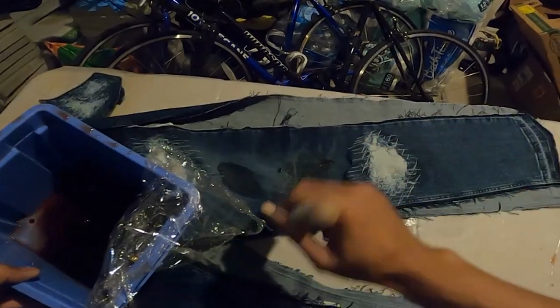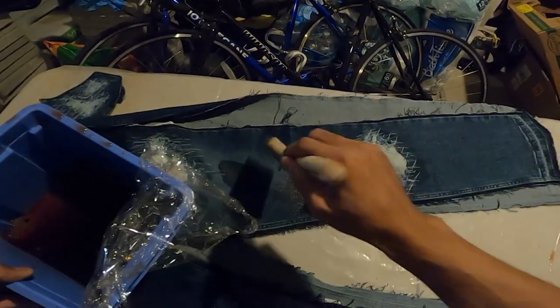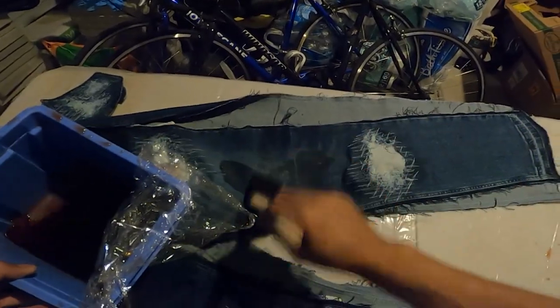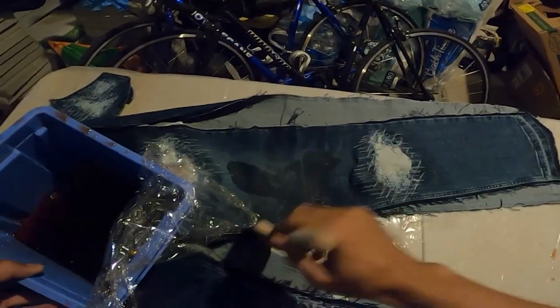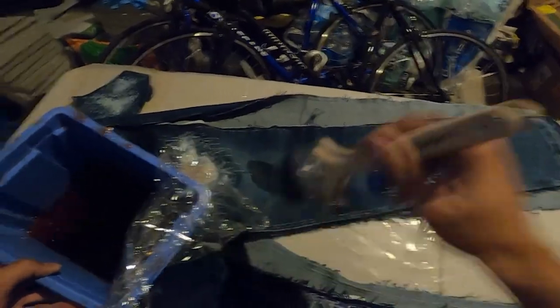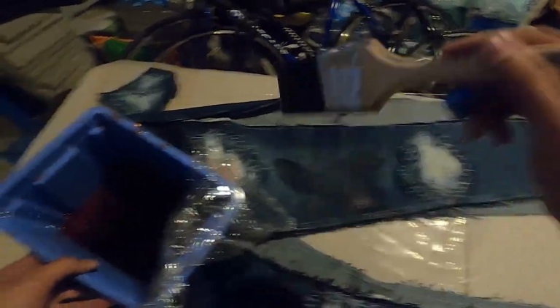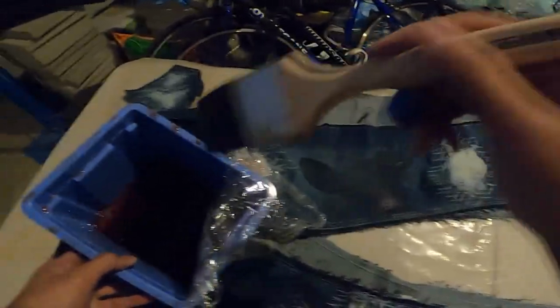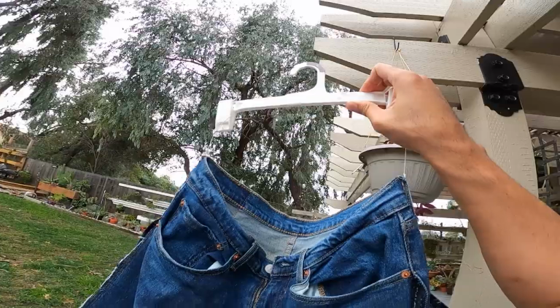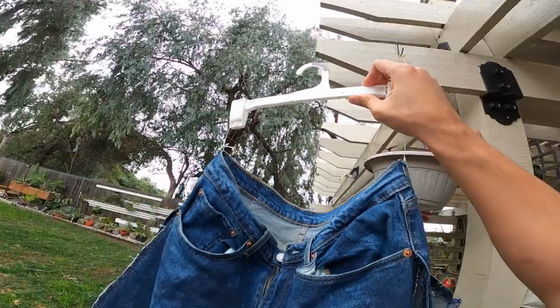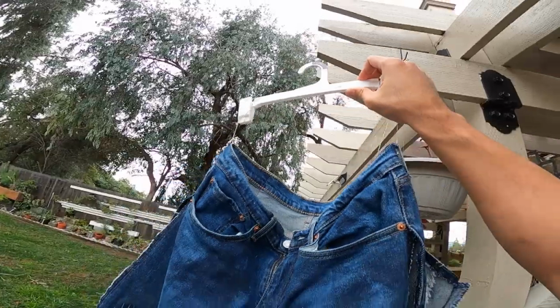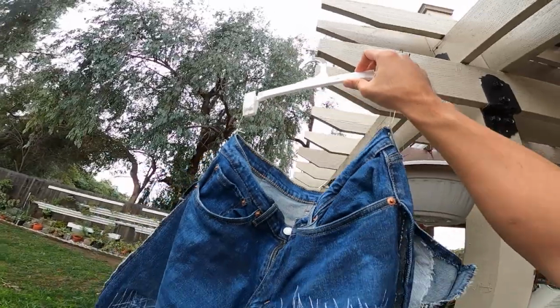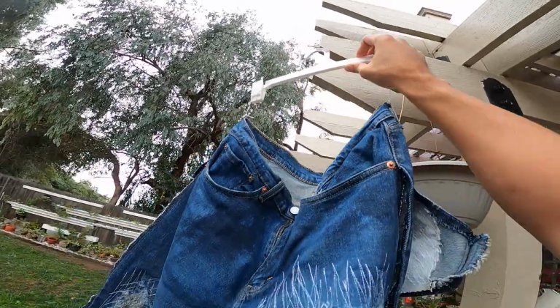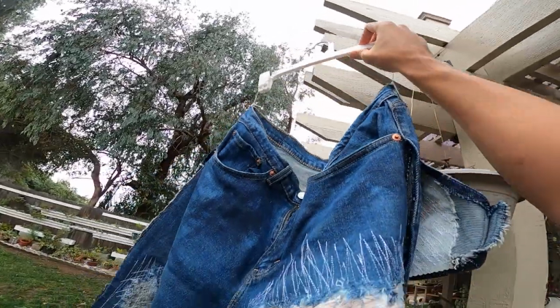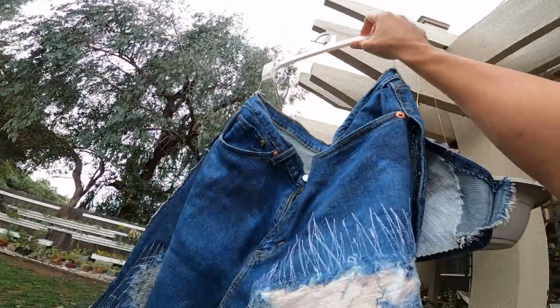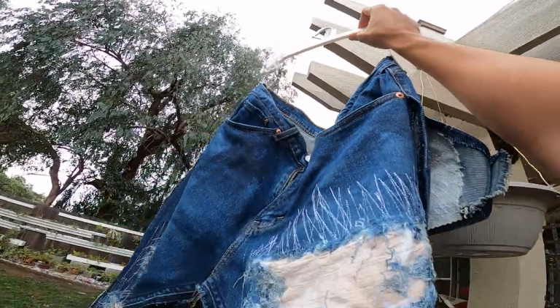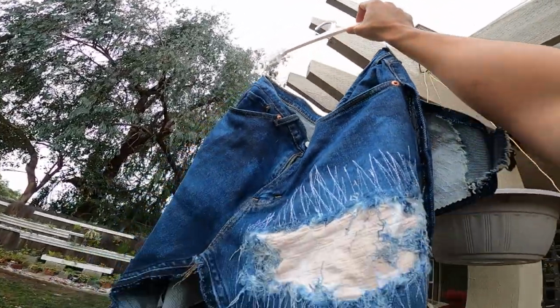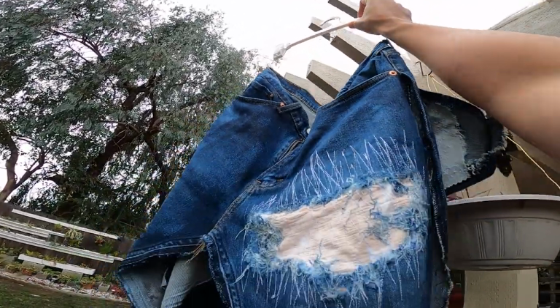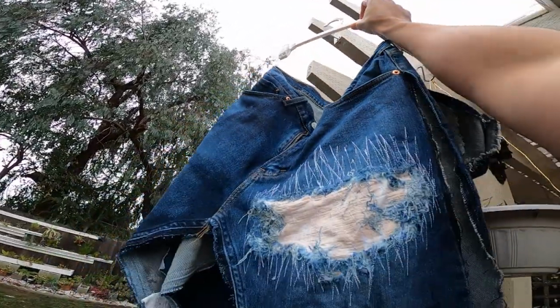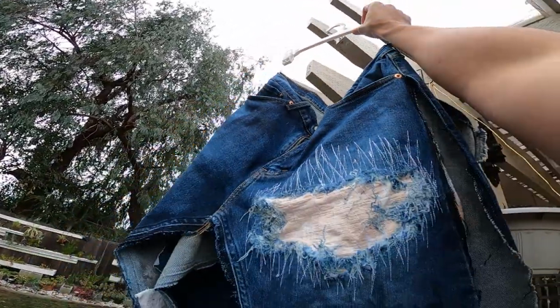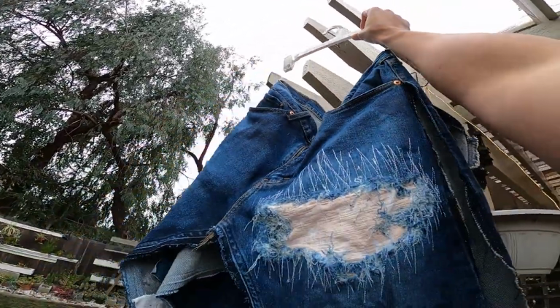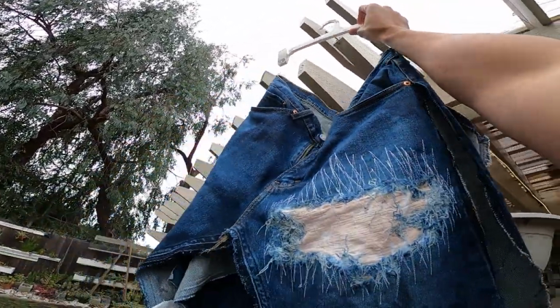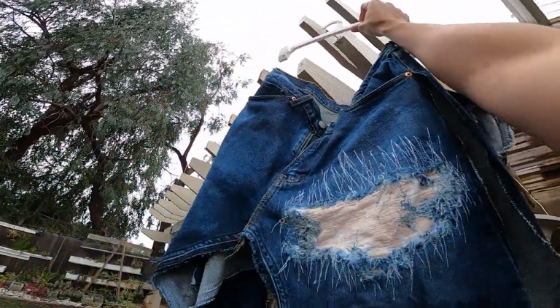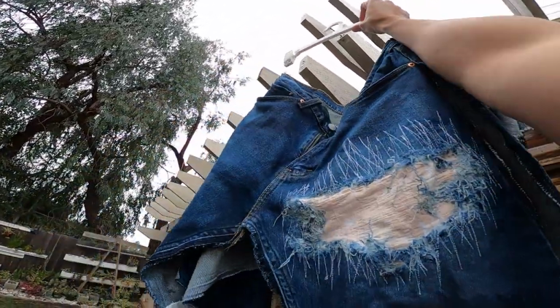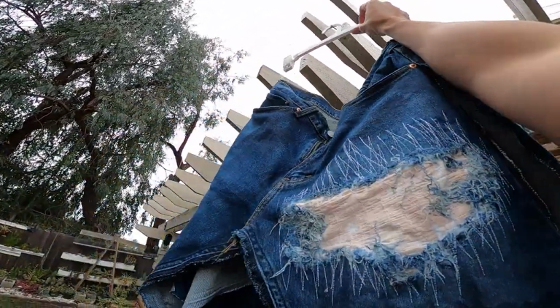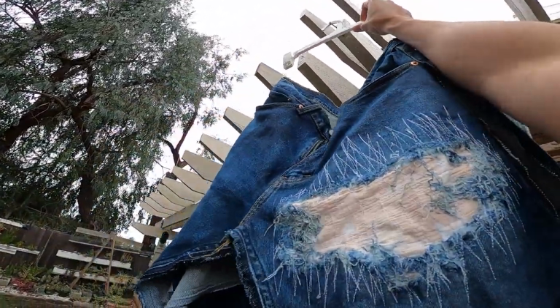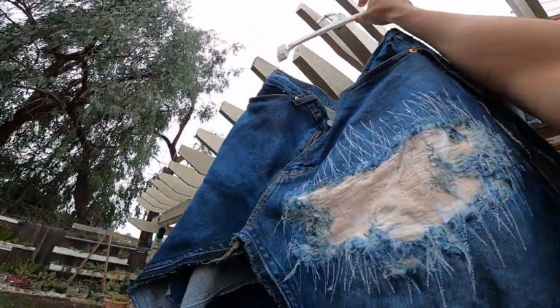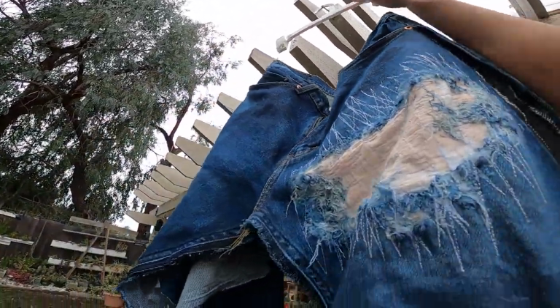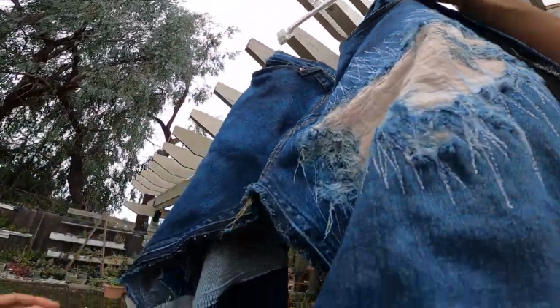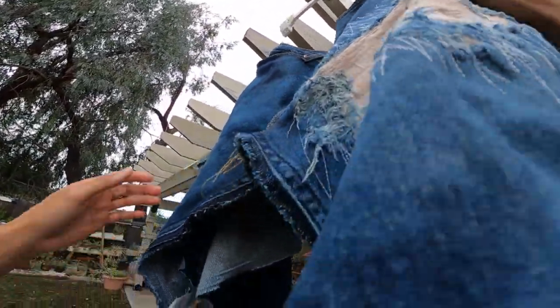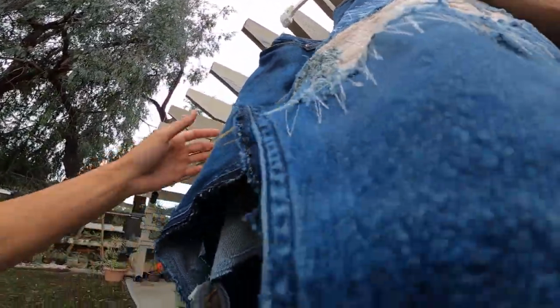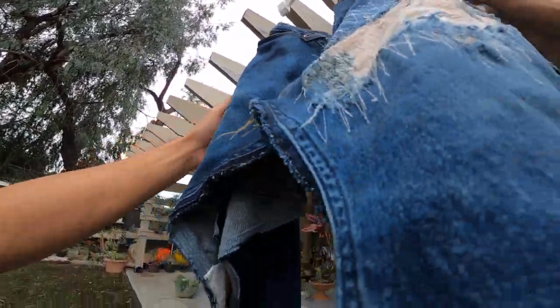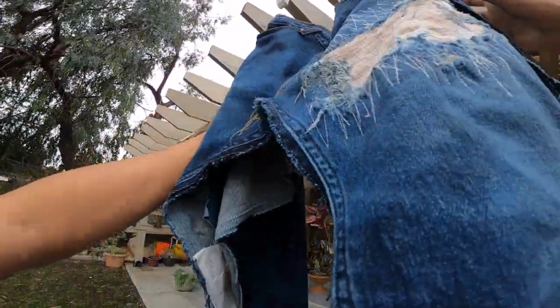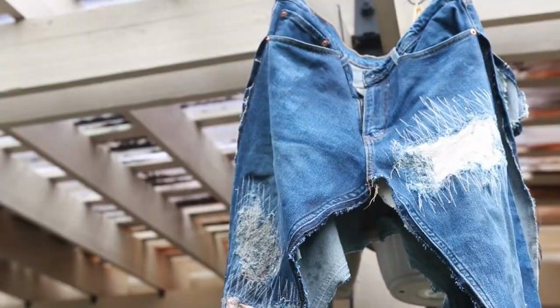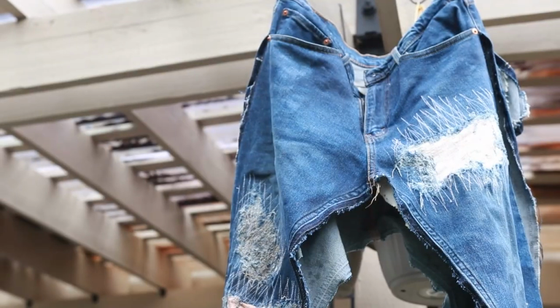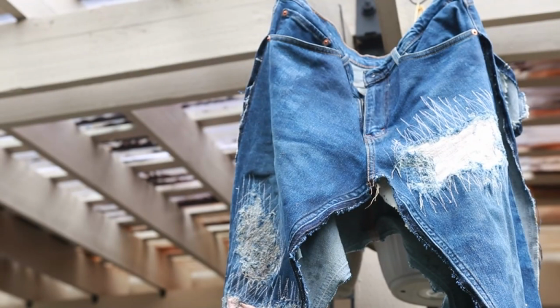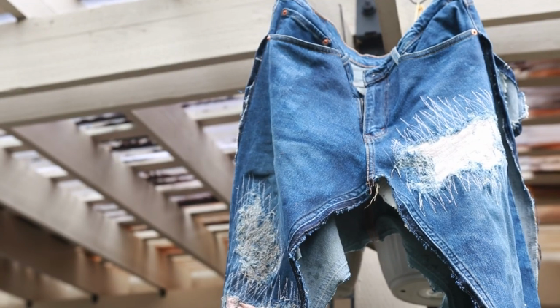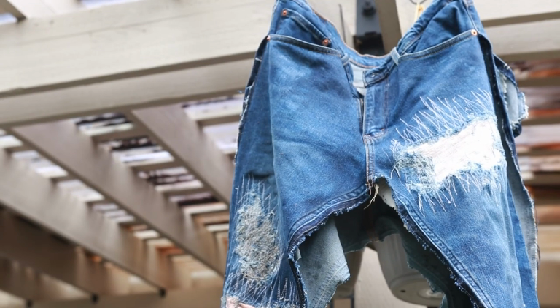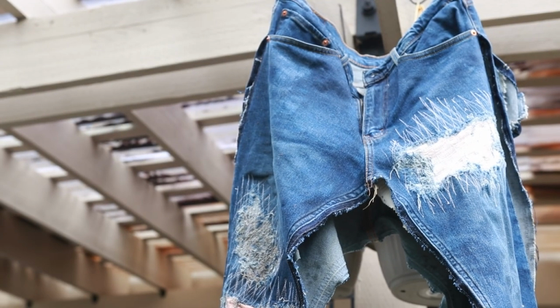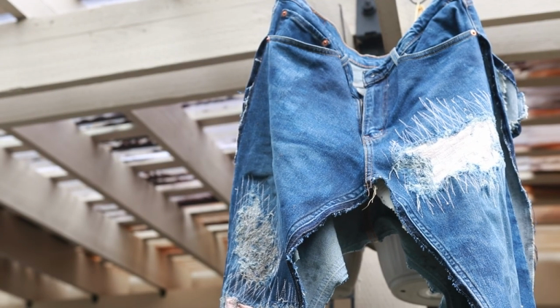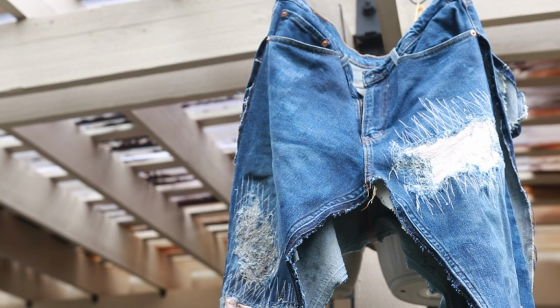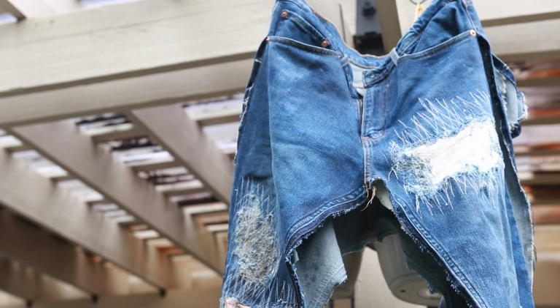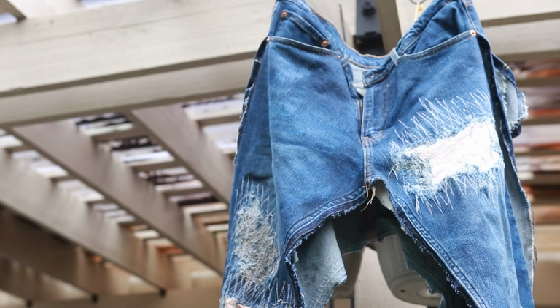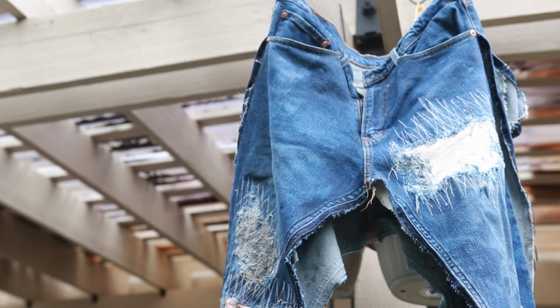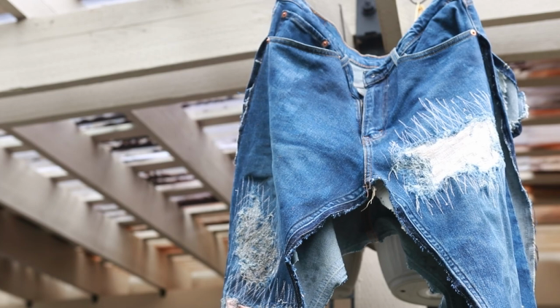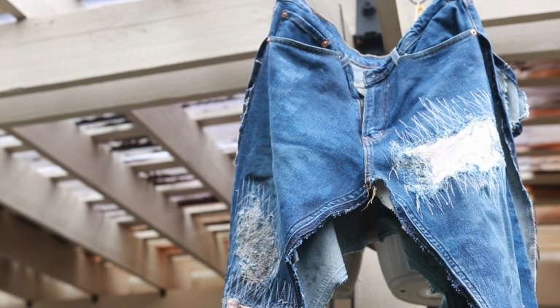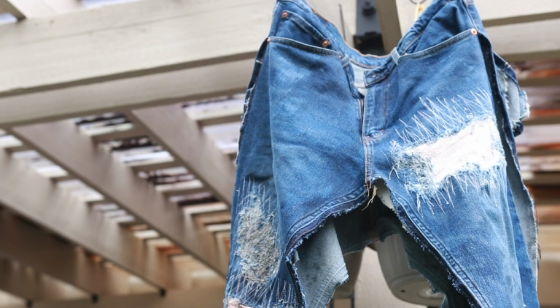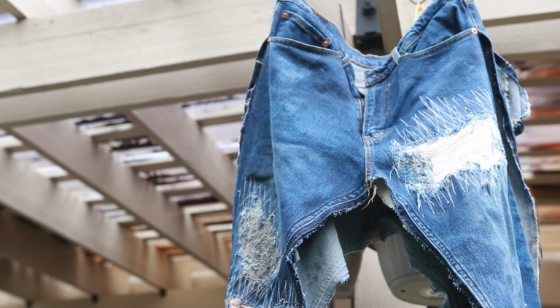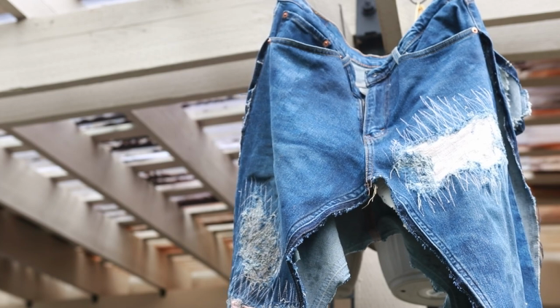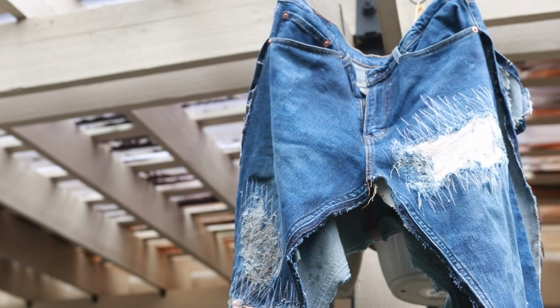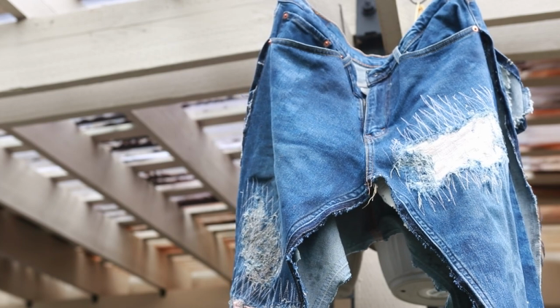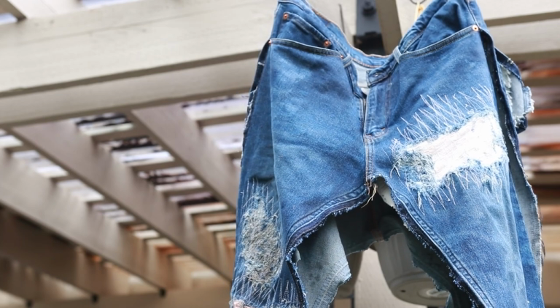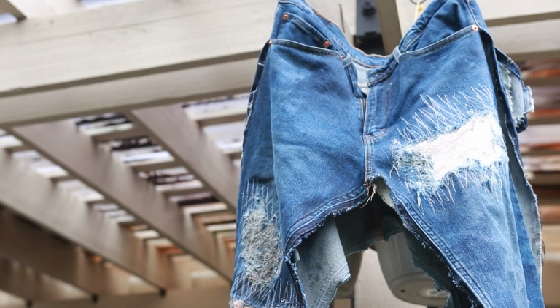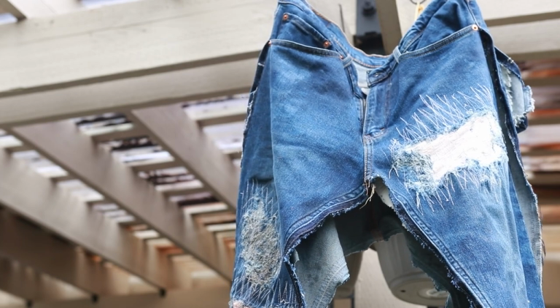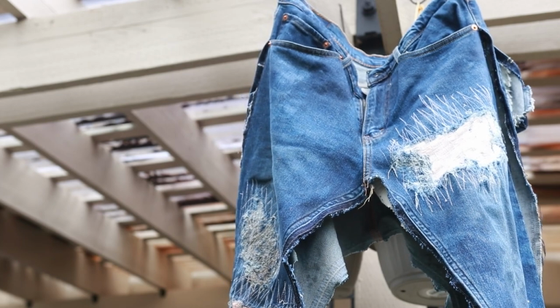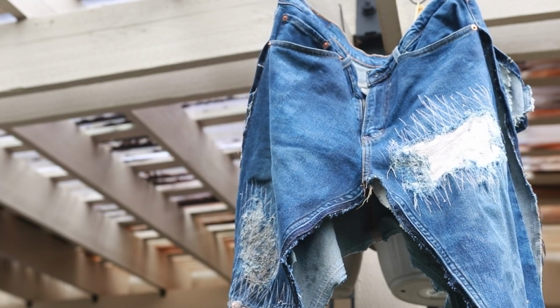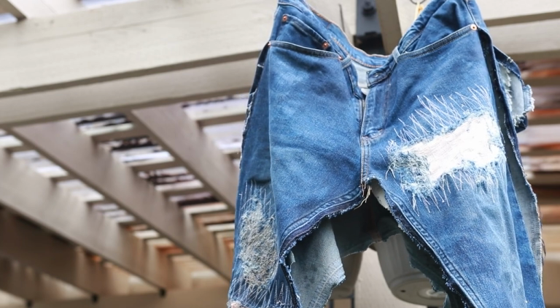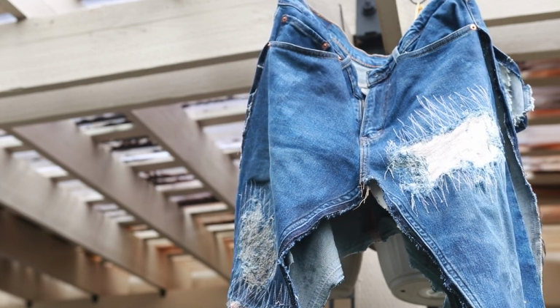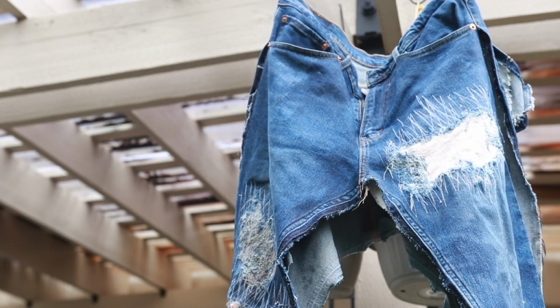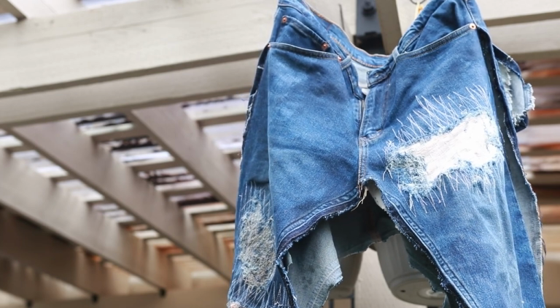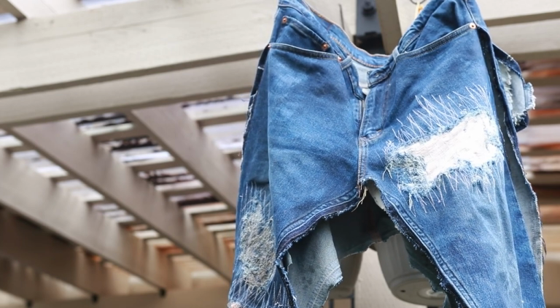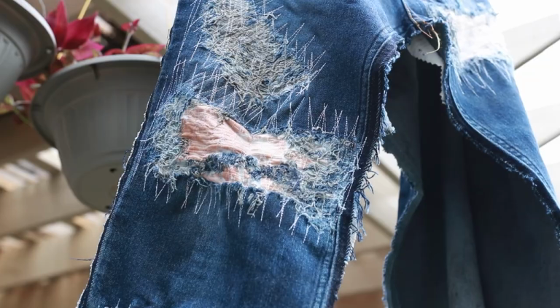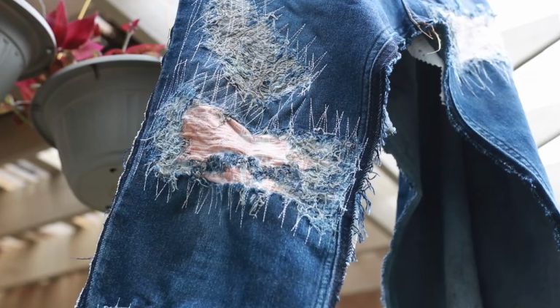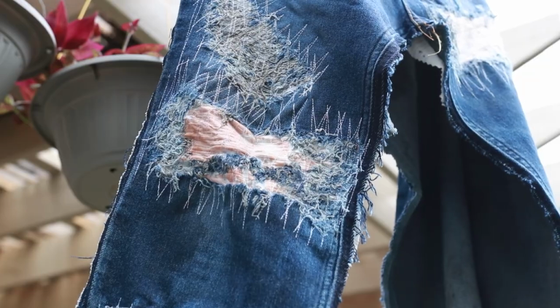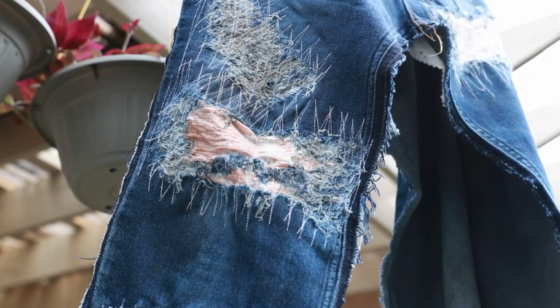I then hung up the pants outside for about two weeks to let the sun do its thing to the pants. You heard that right — two weeks.